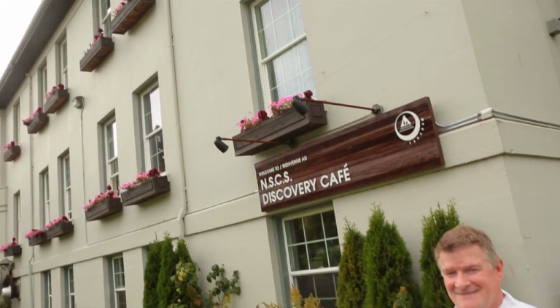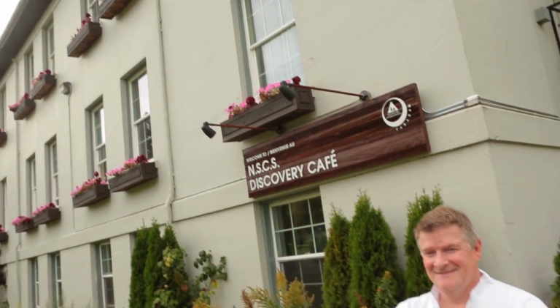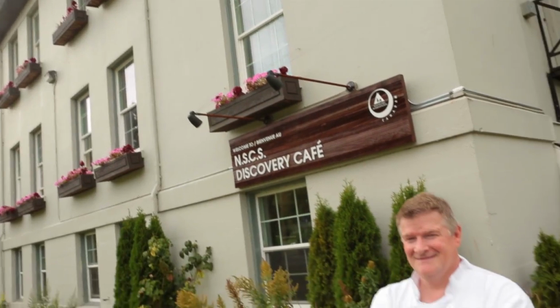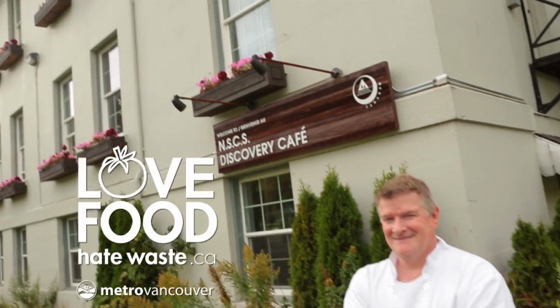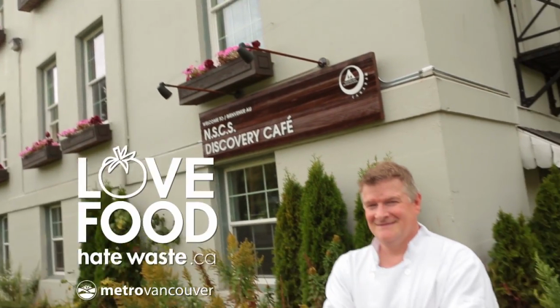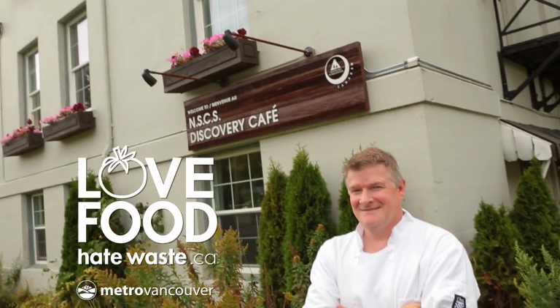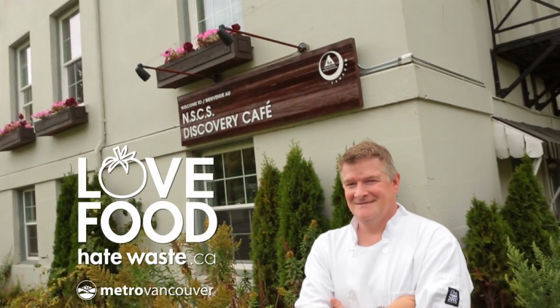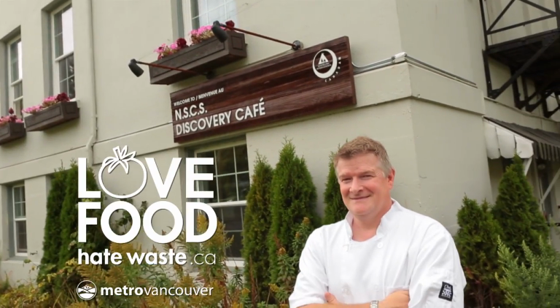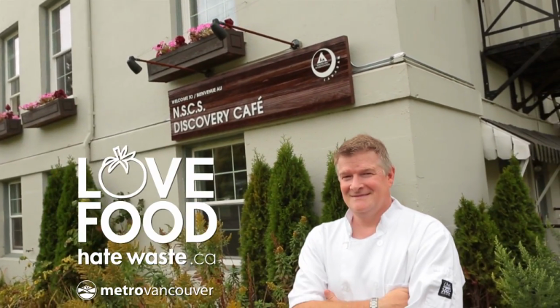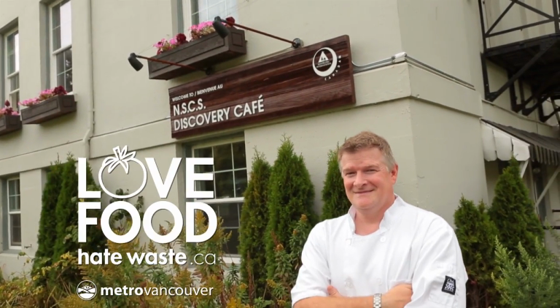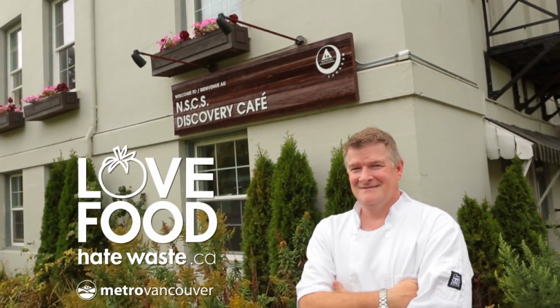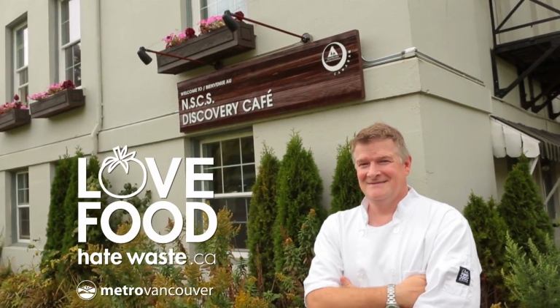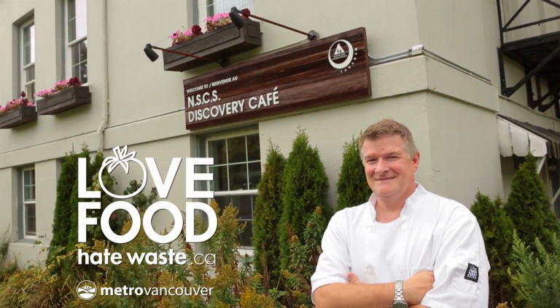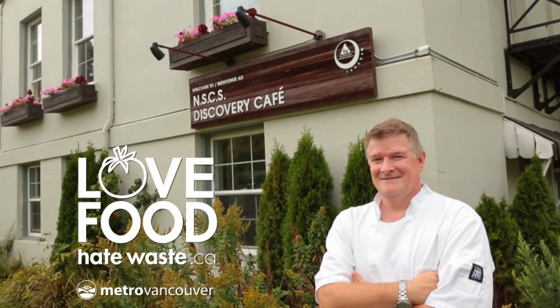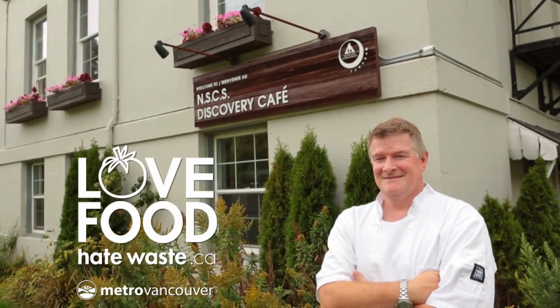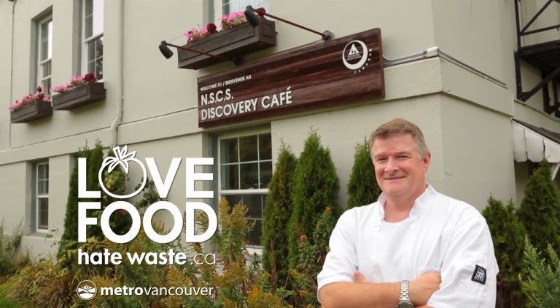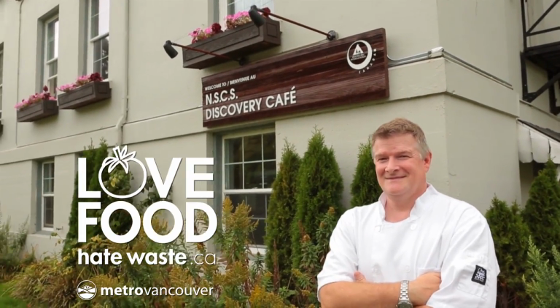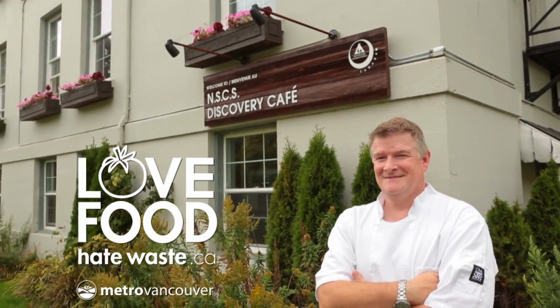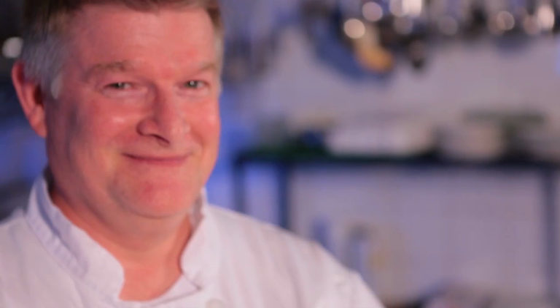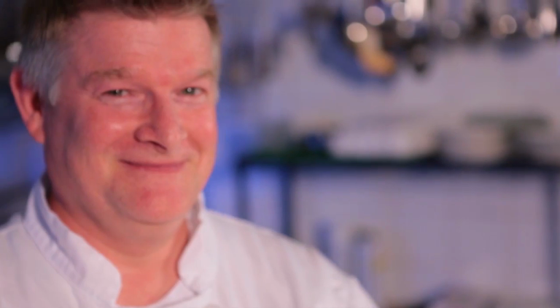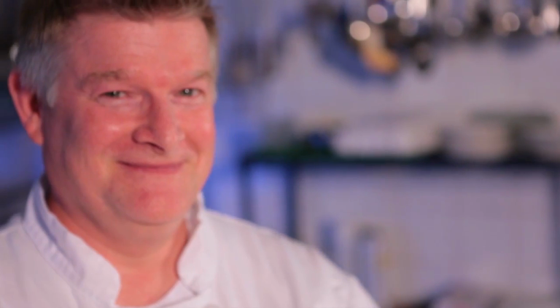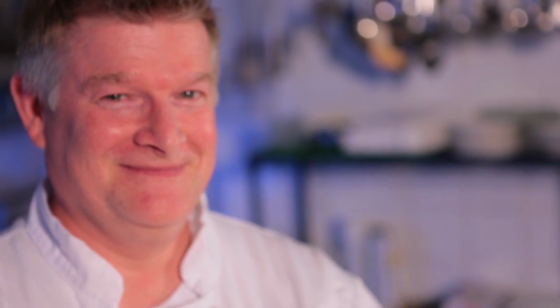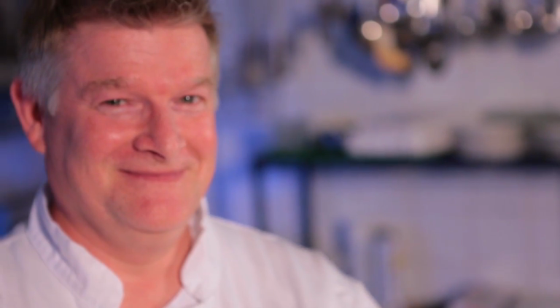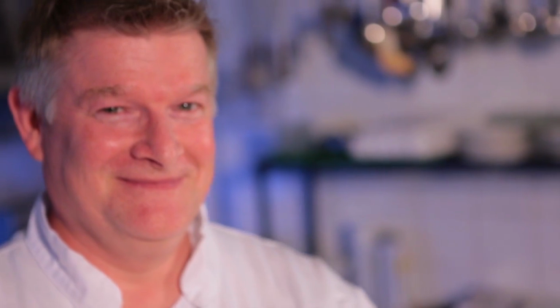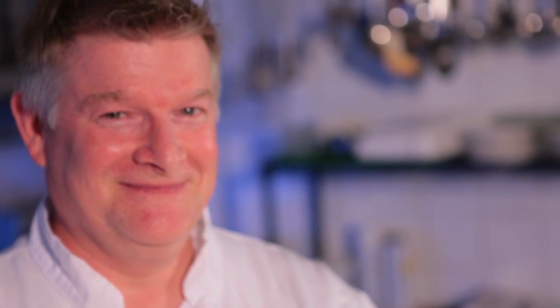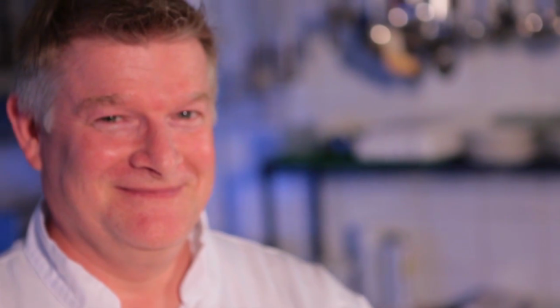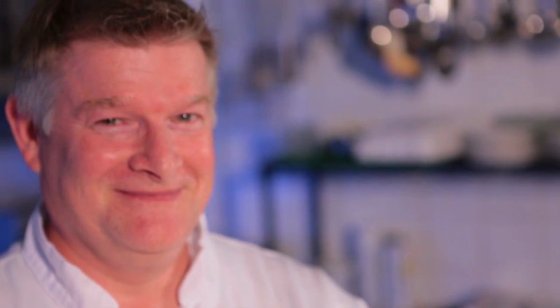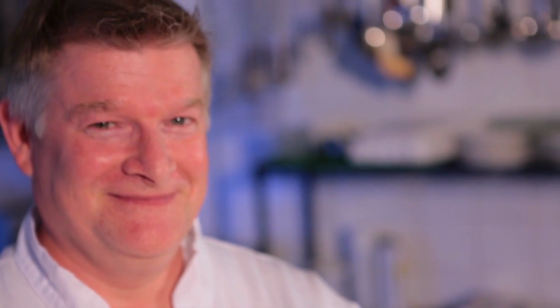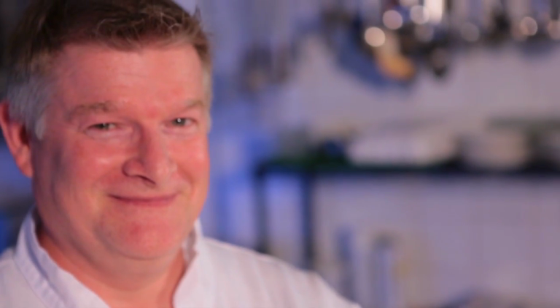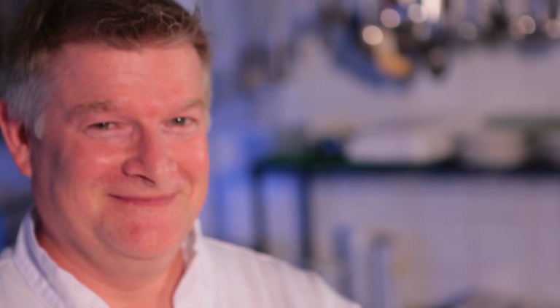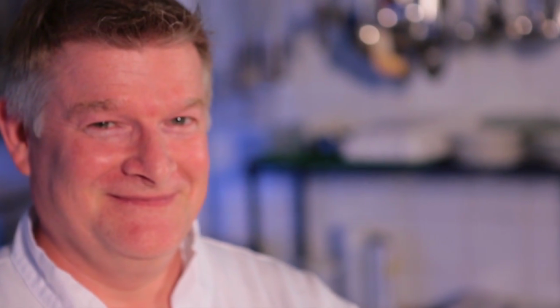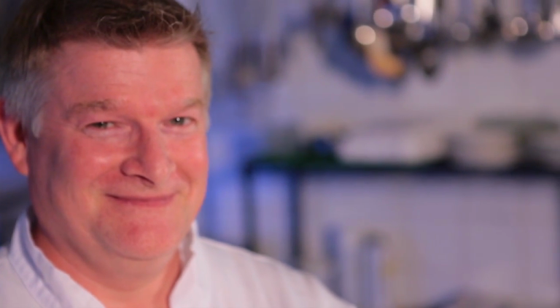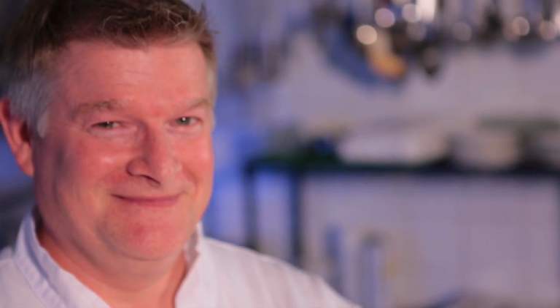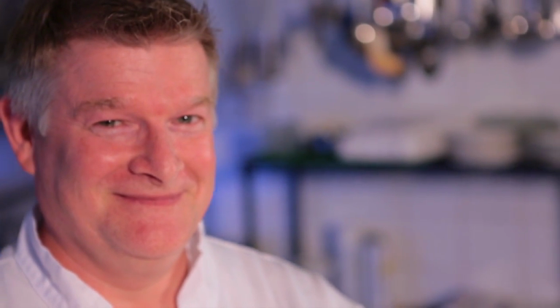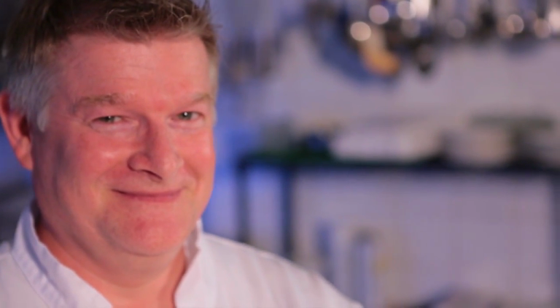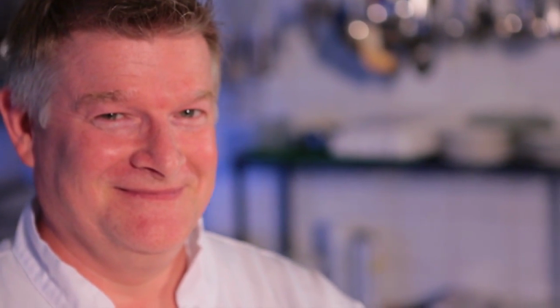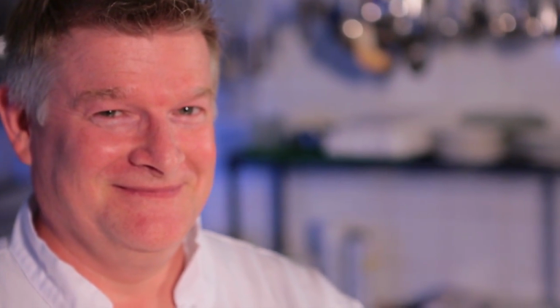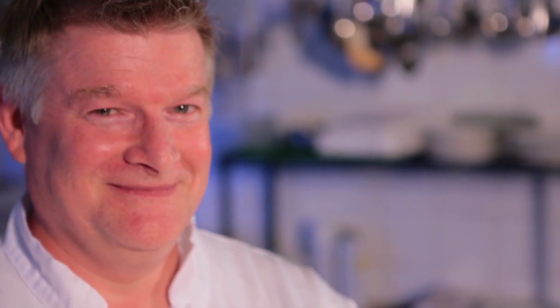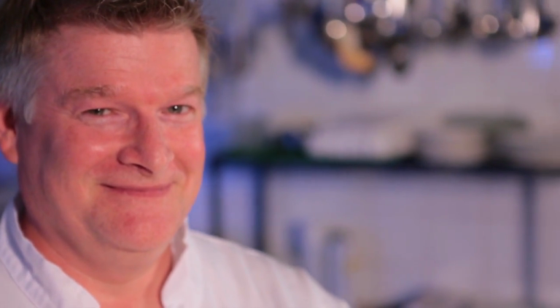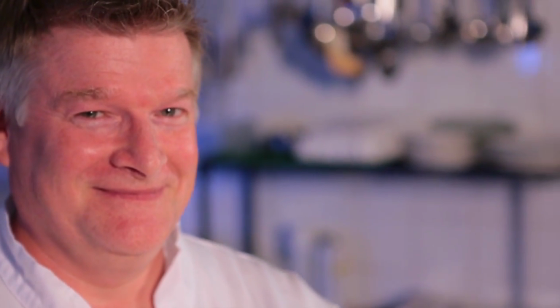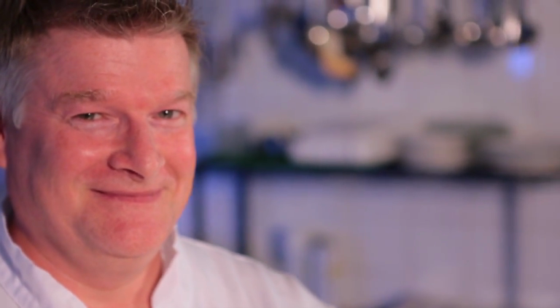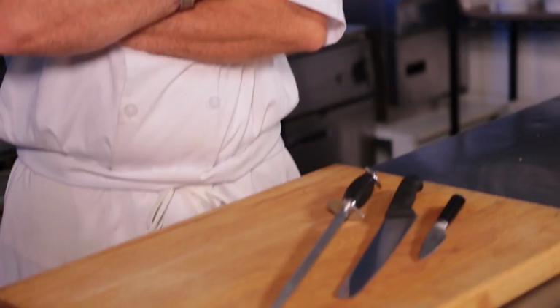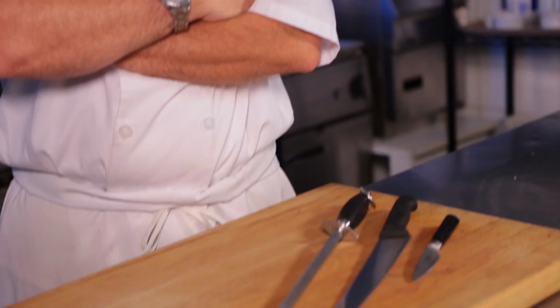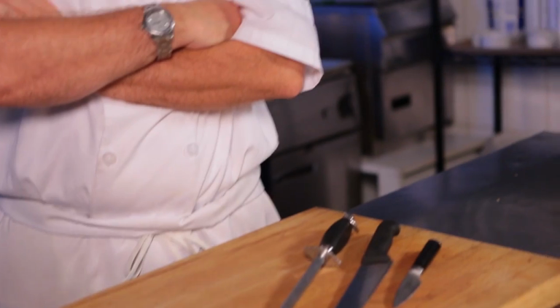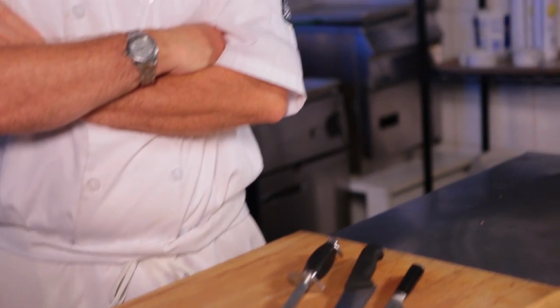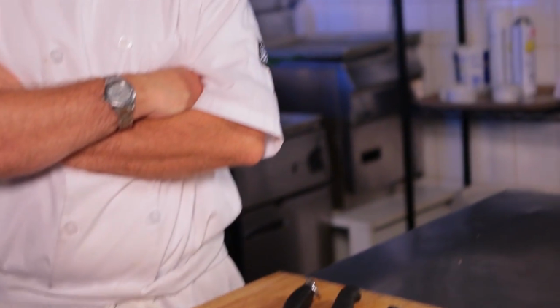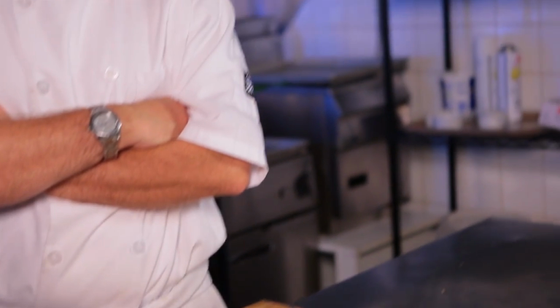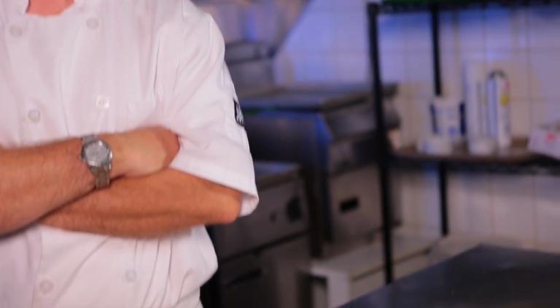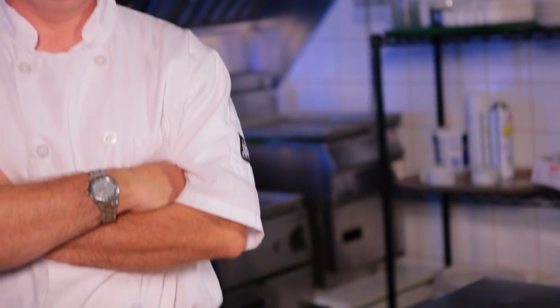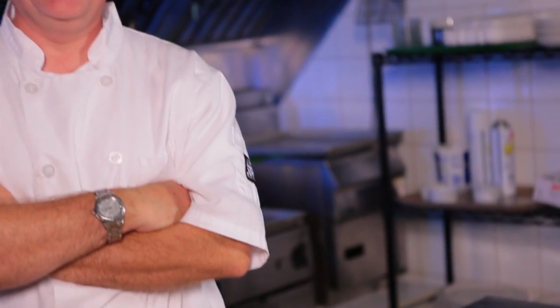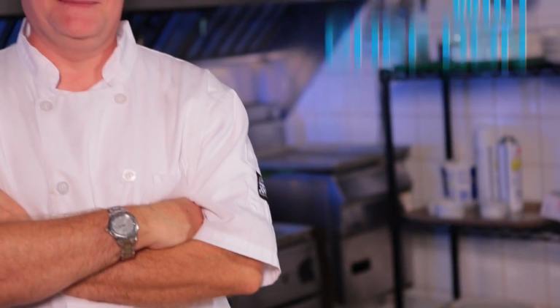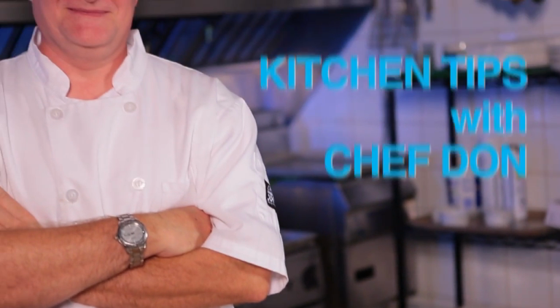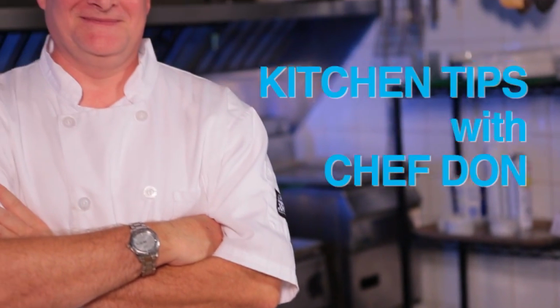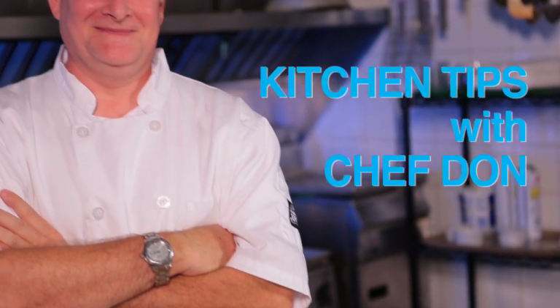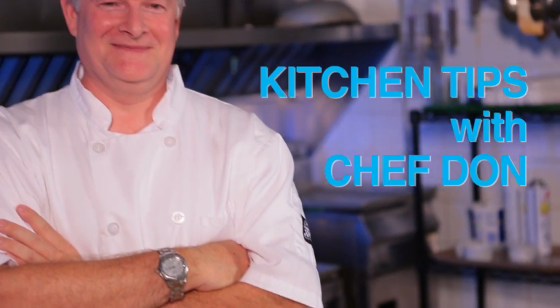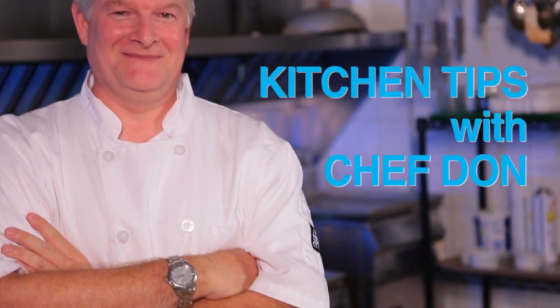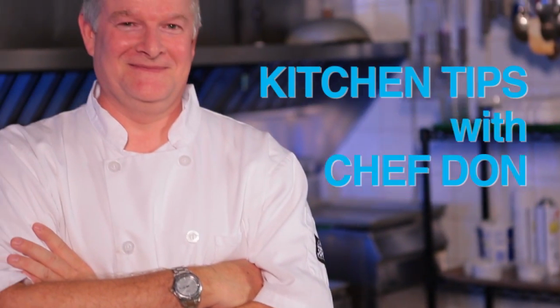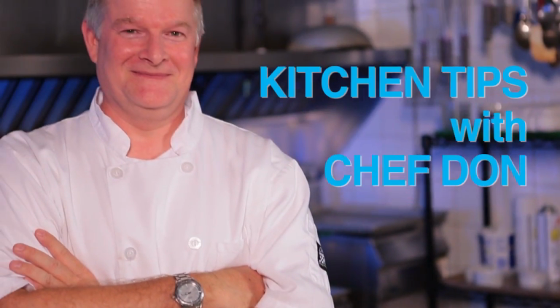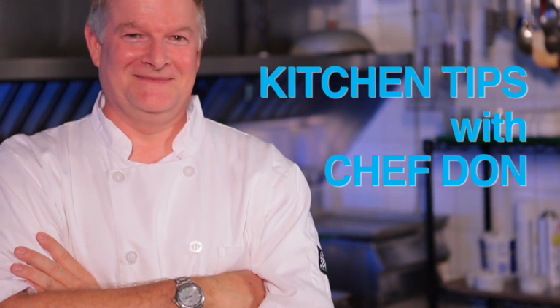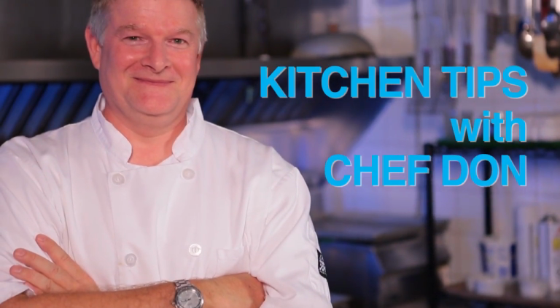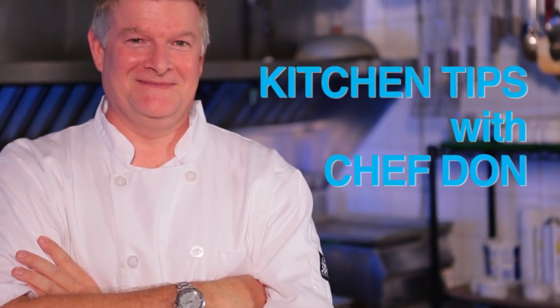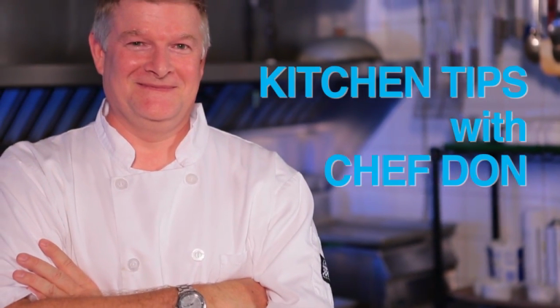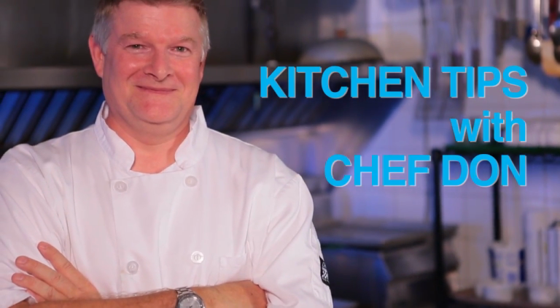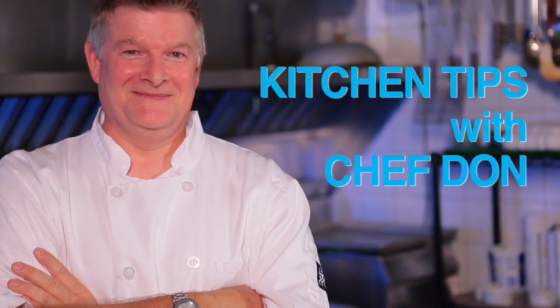Hi, I'm Chef Don. I've been in the industry for about 35 years. I like the idea of passing on some of the knowledge I have, and I also like working with food.